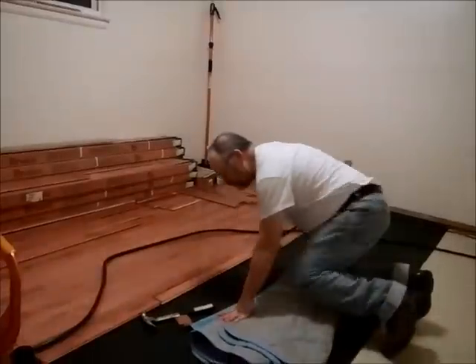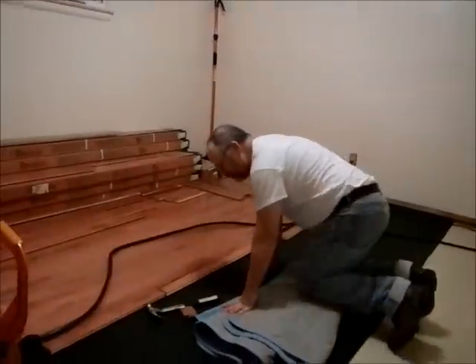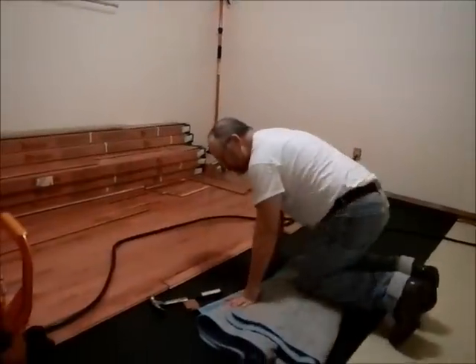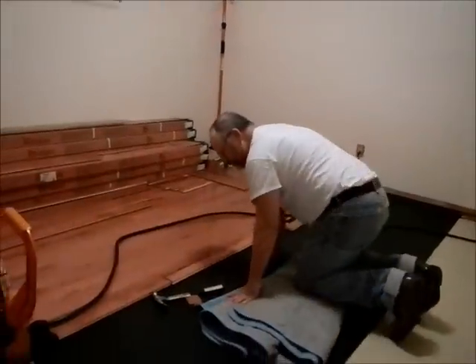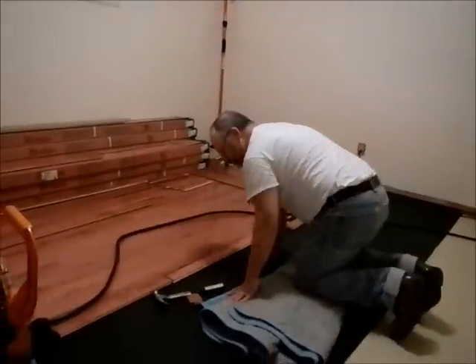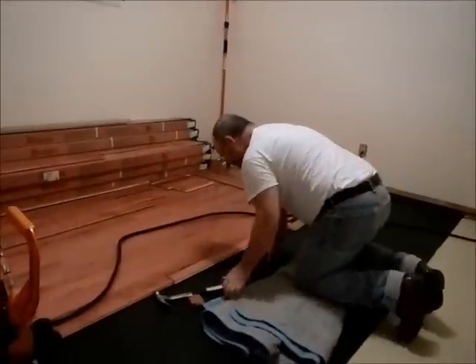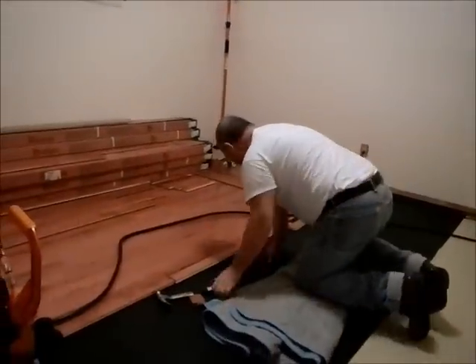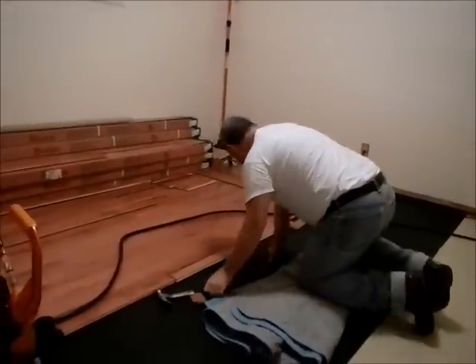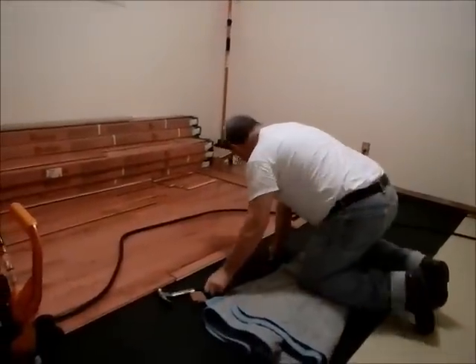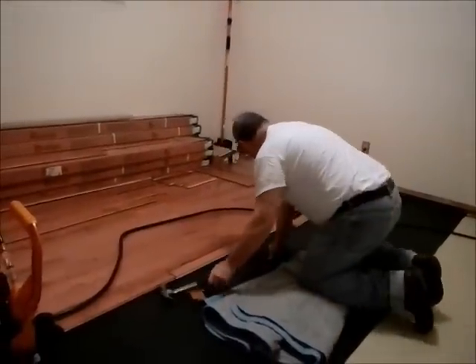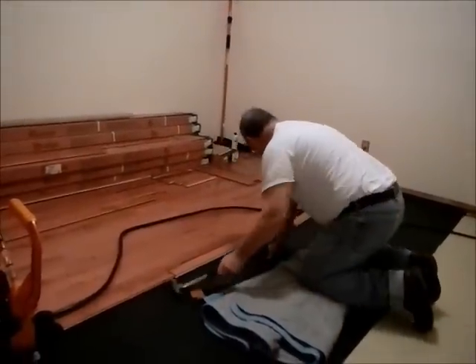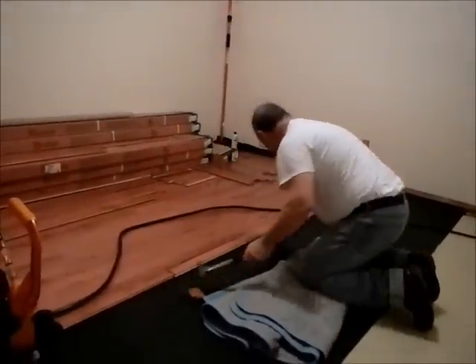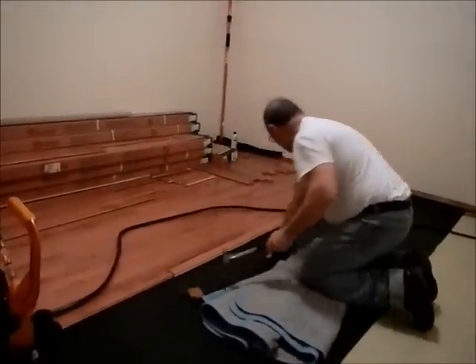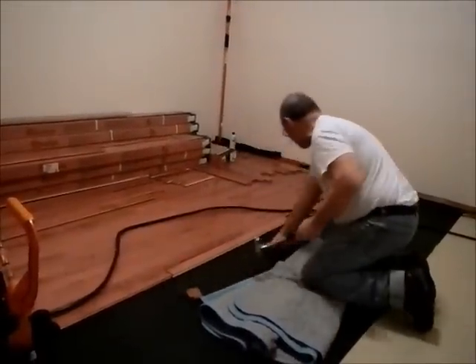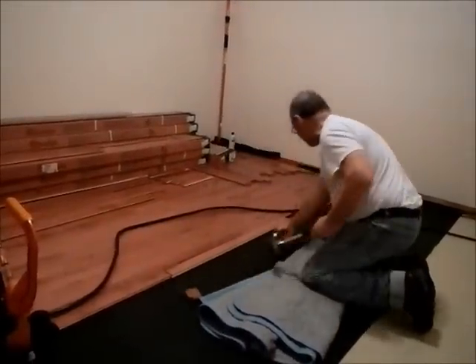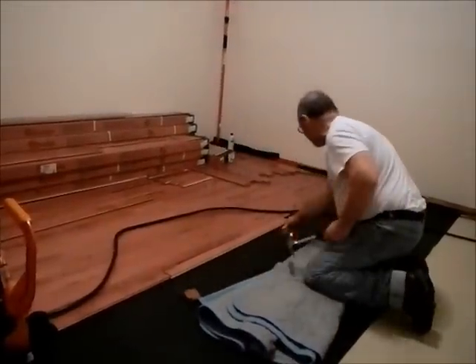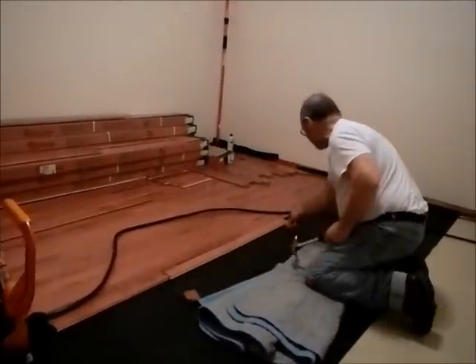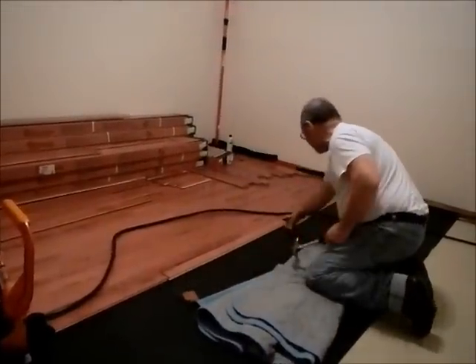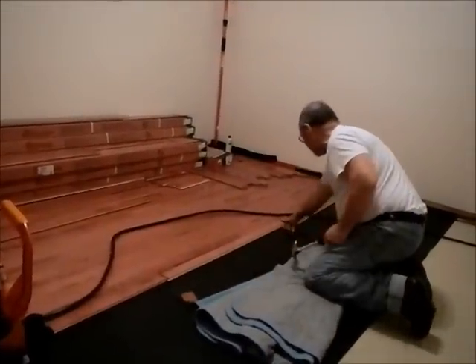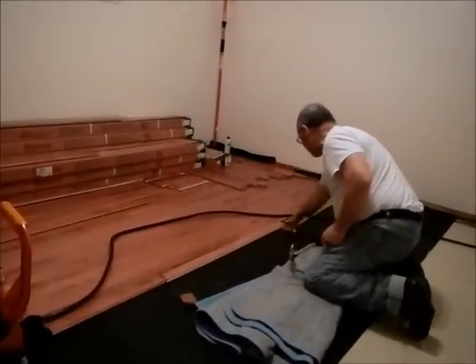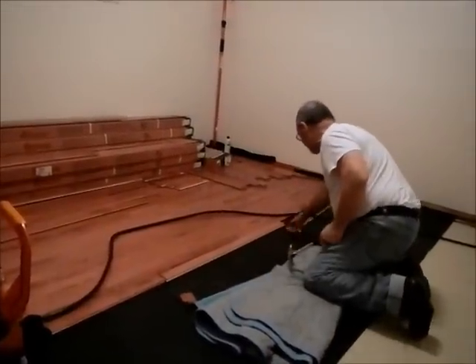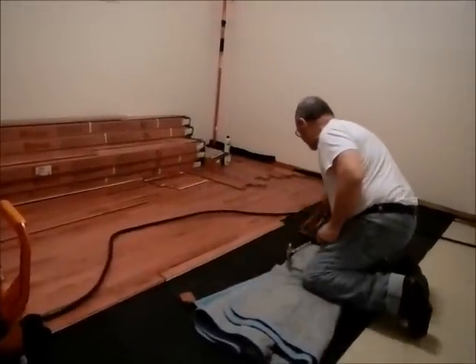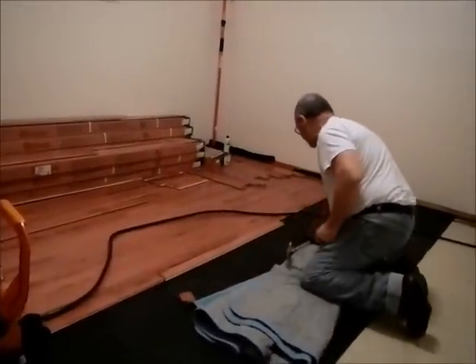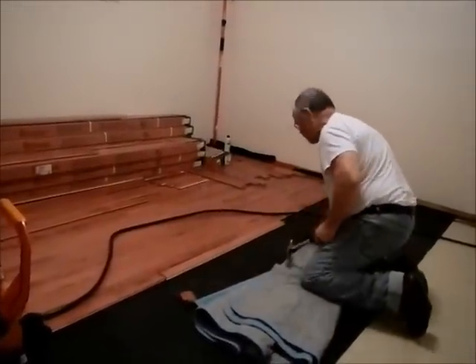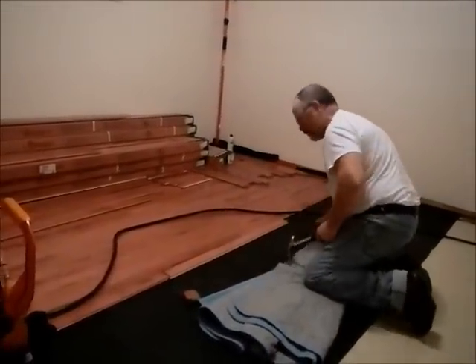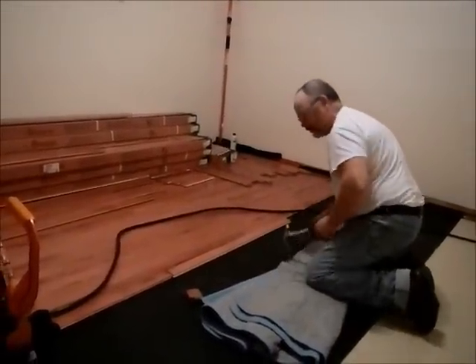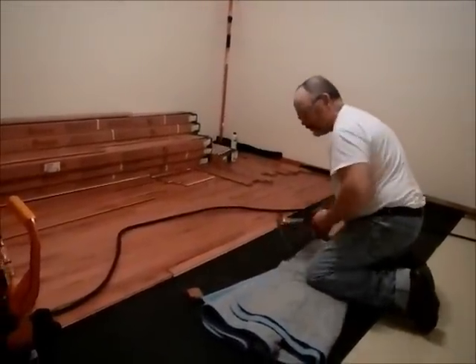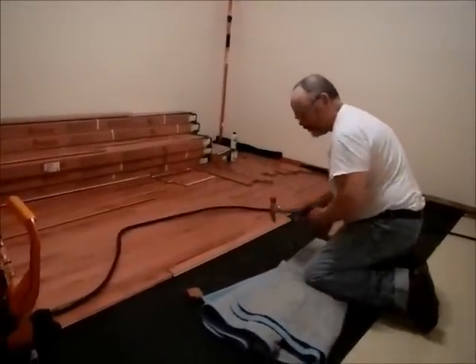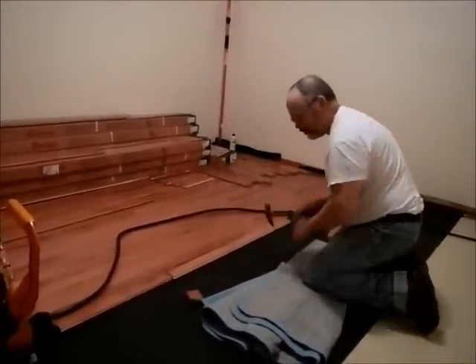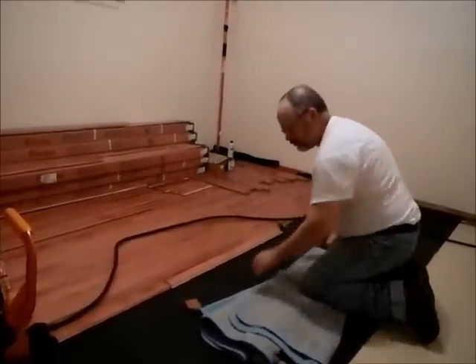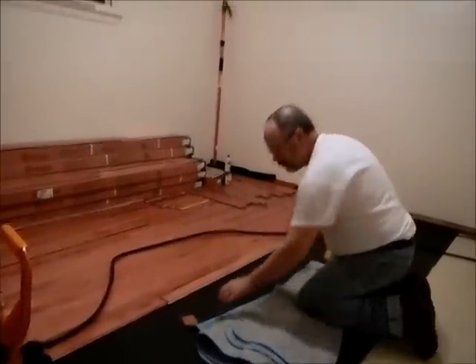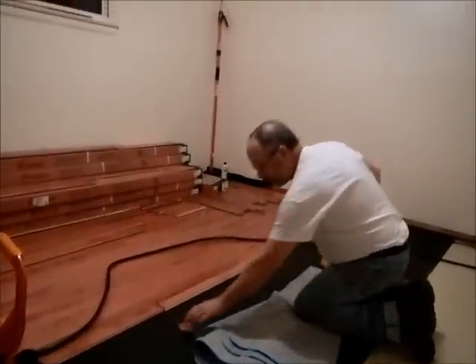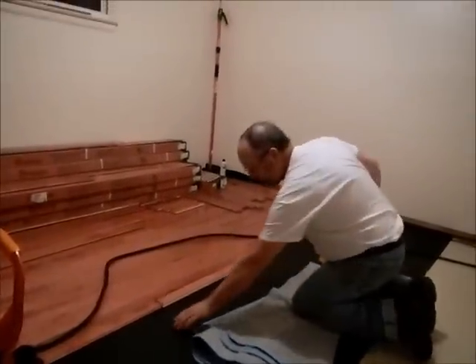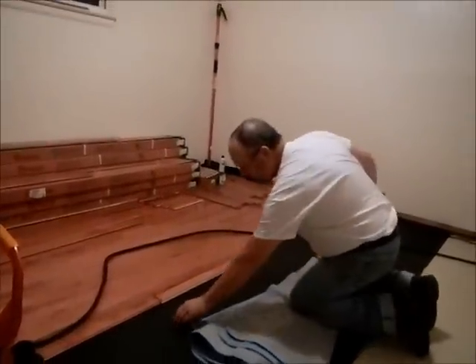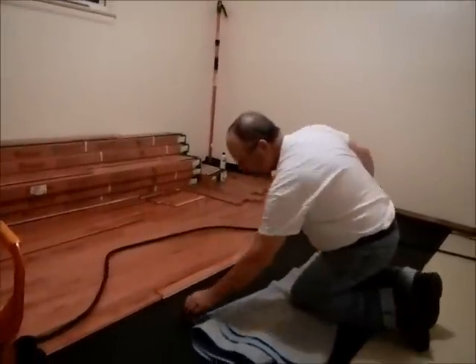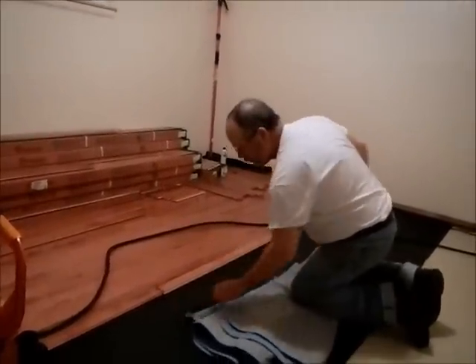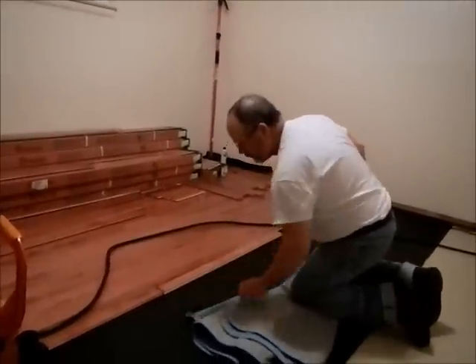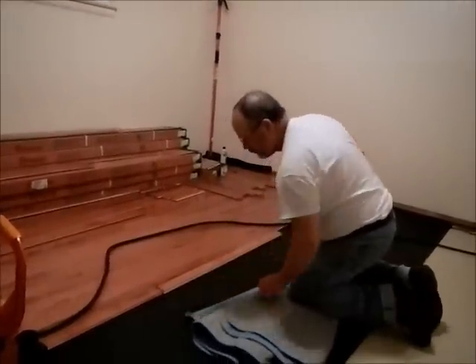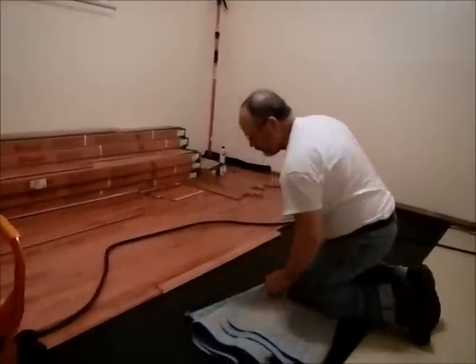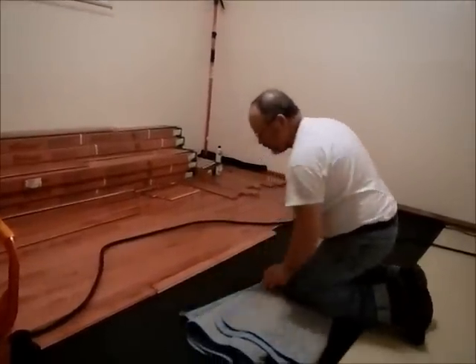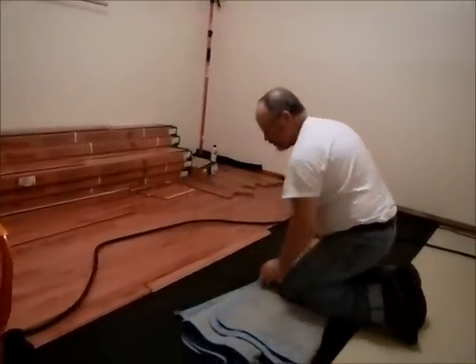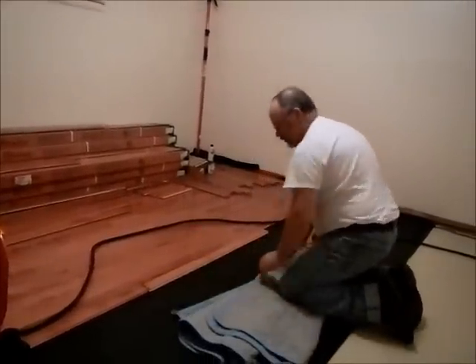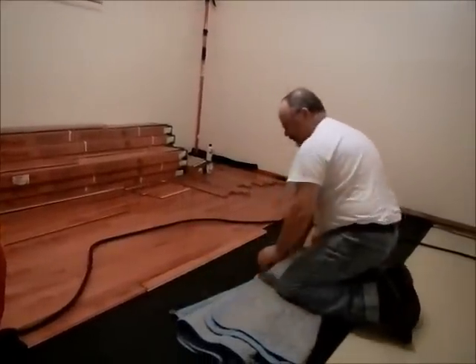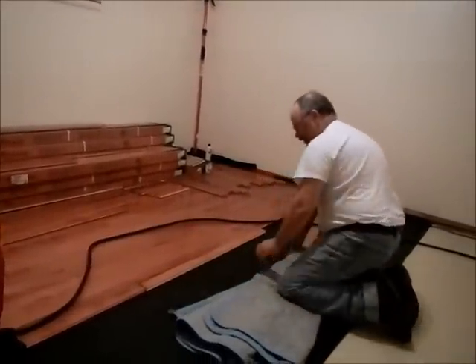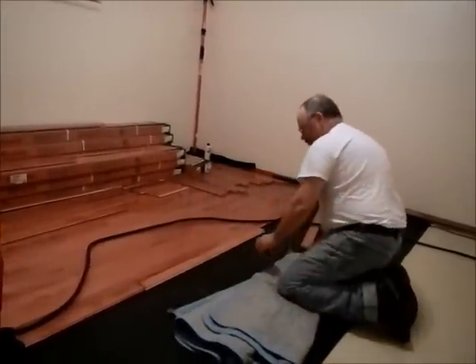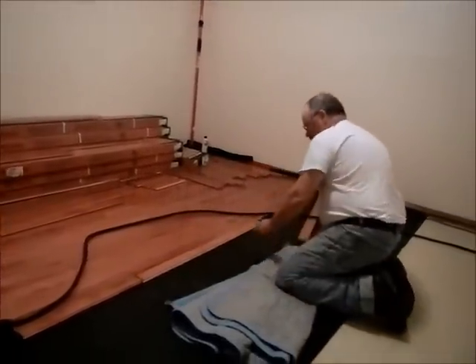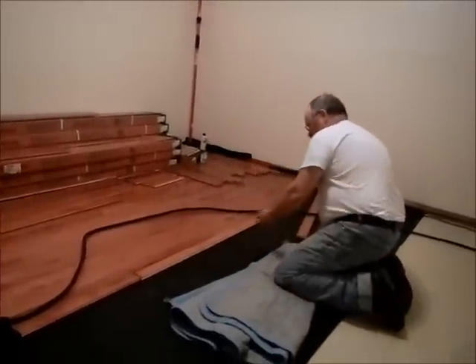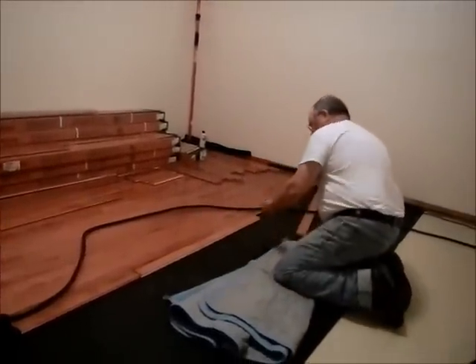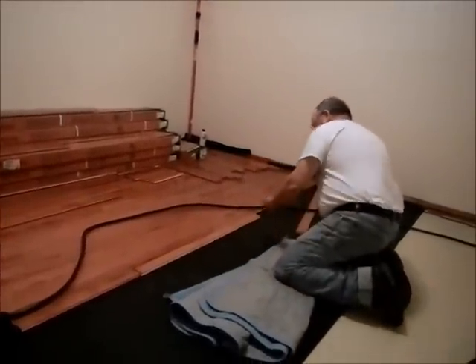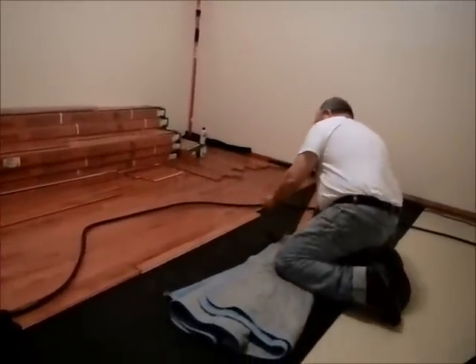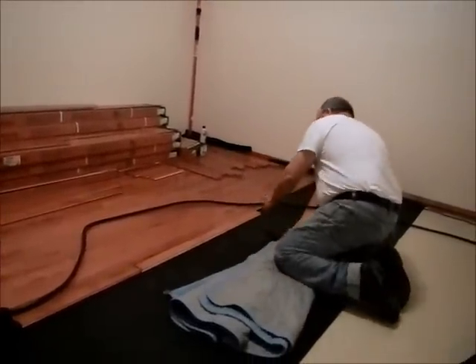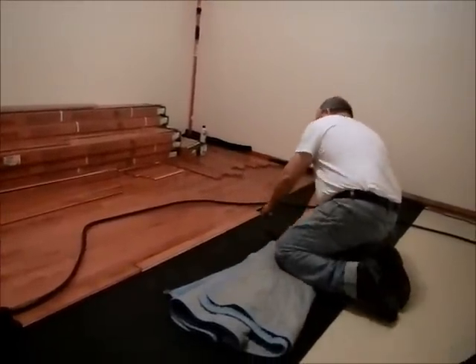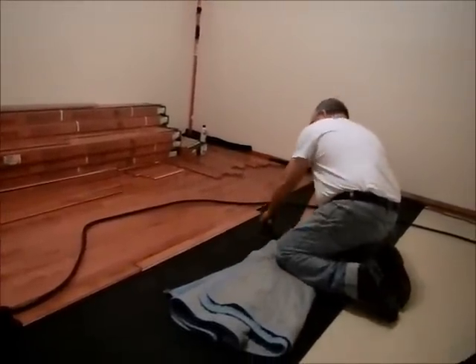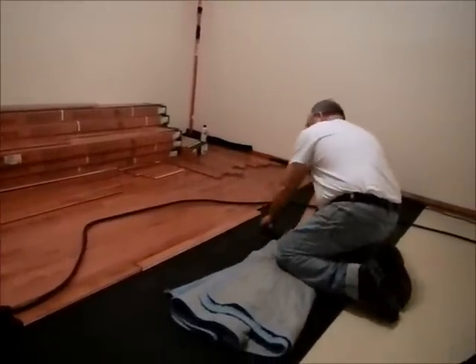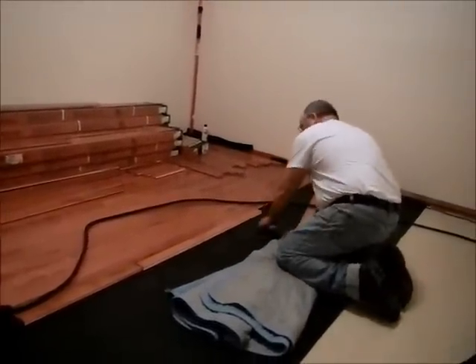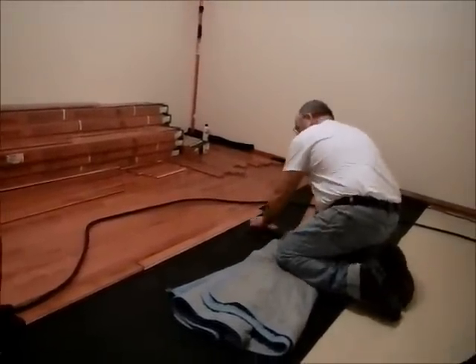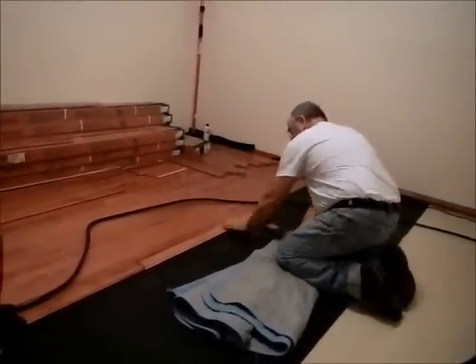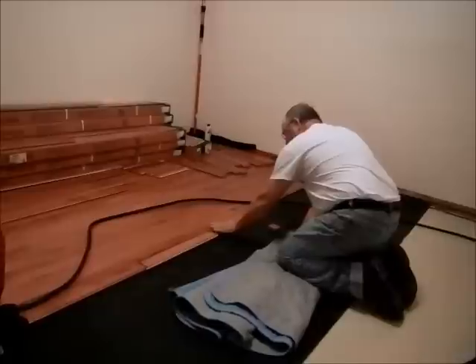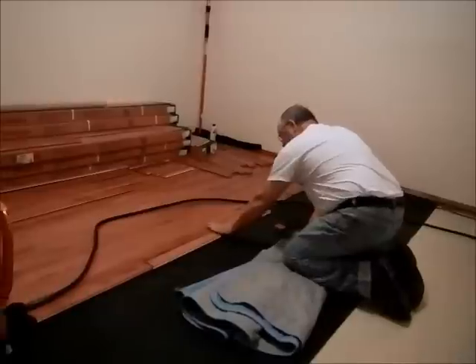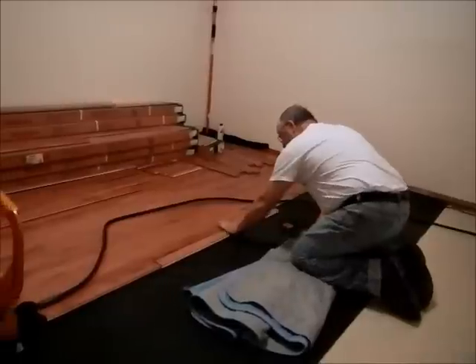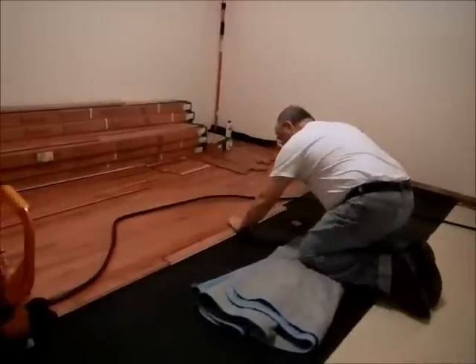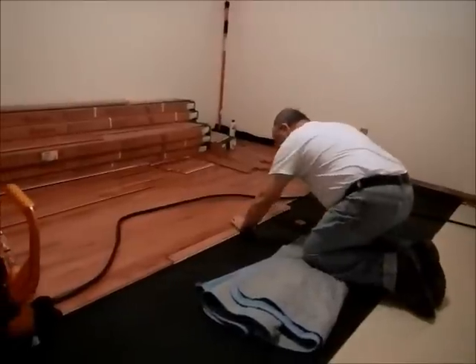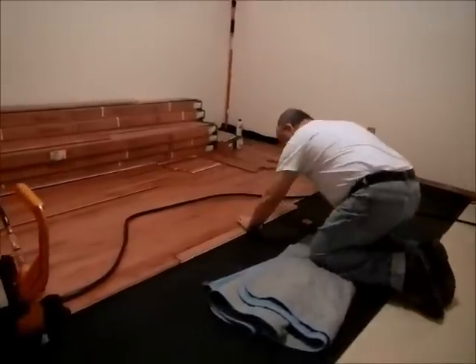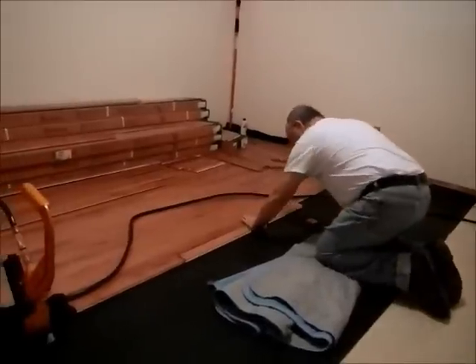Here we go. We are still putting down the hardwood floor. It's a matter of getting them in there nice and tight.